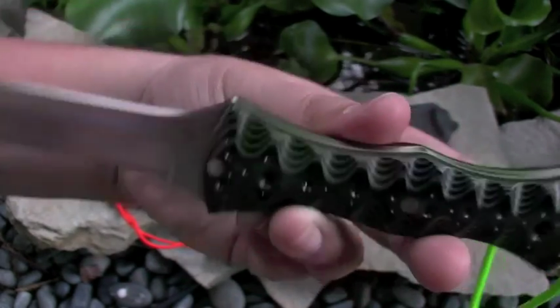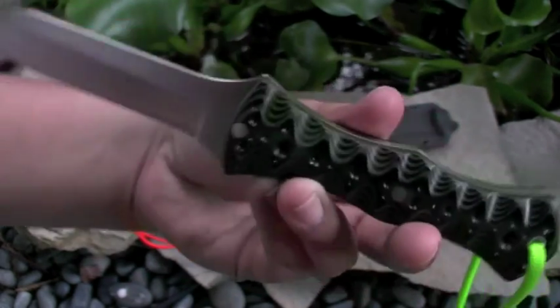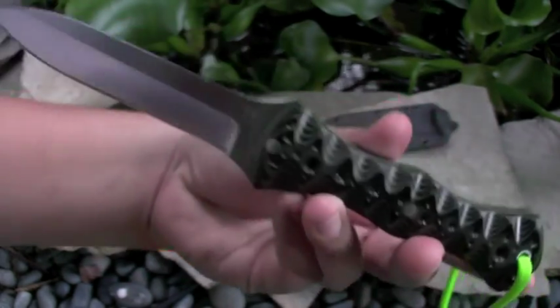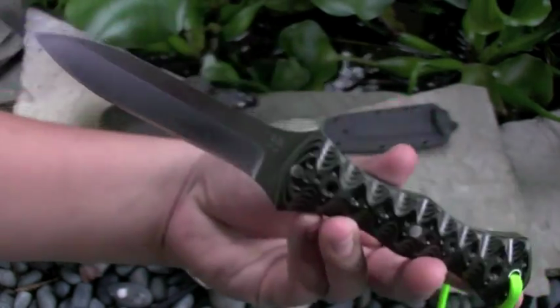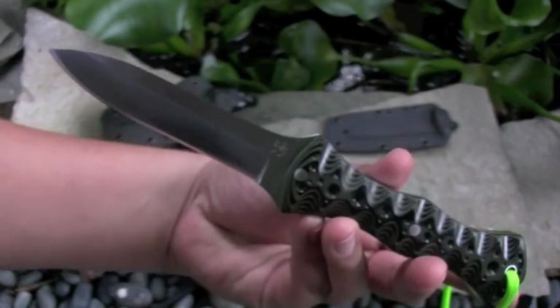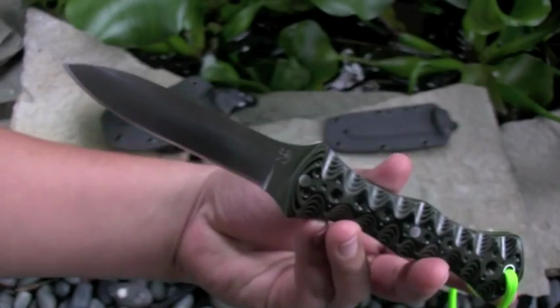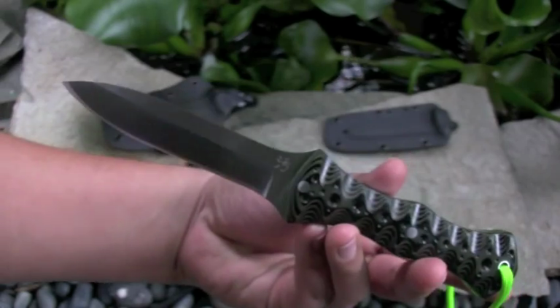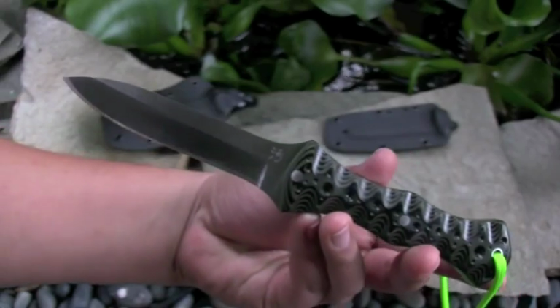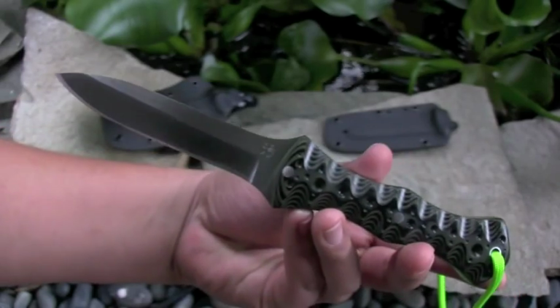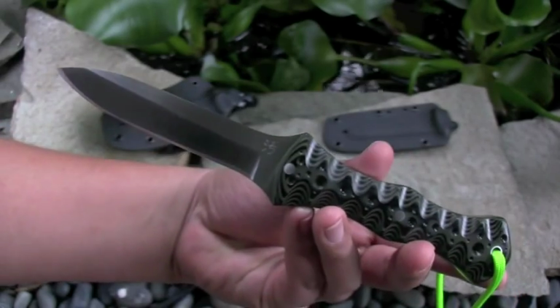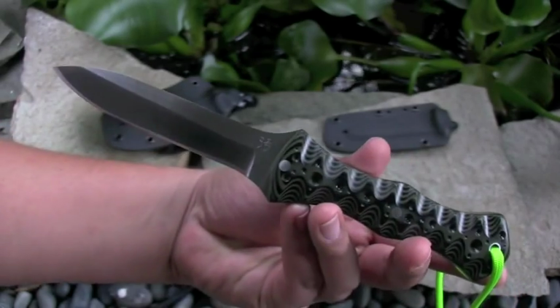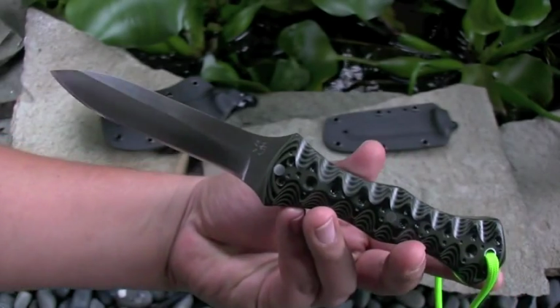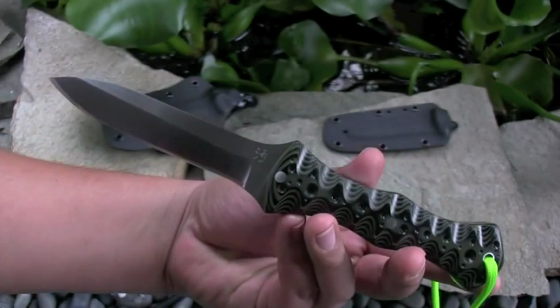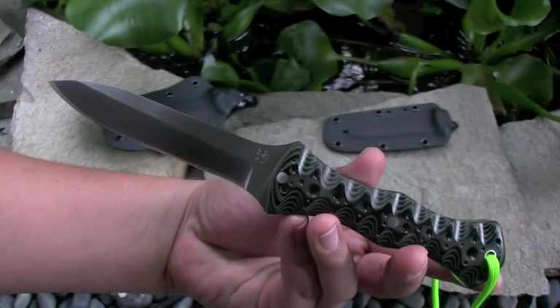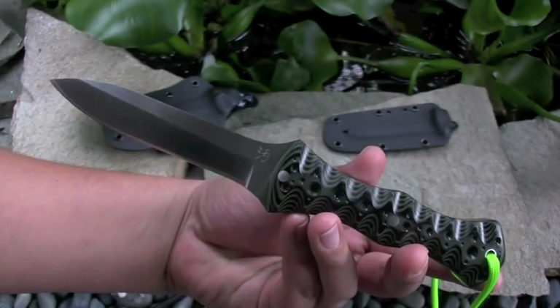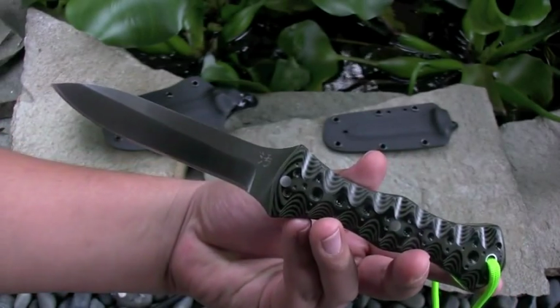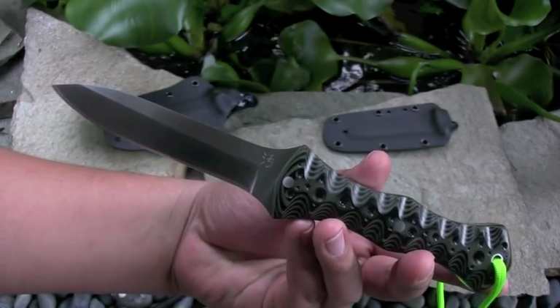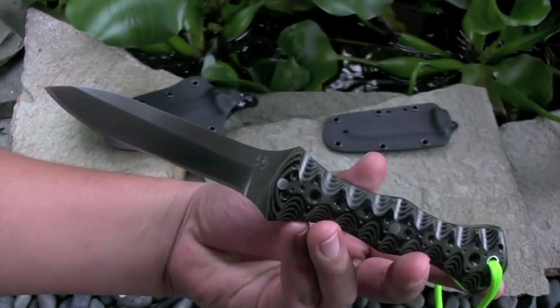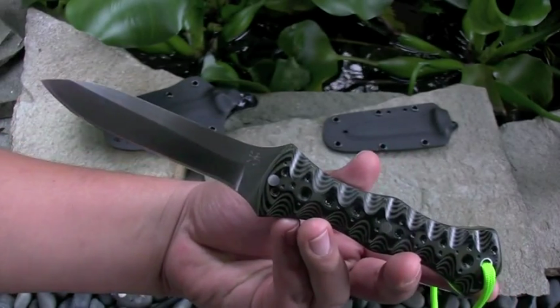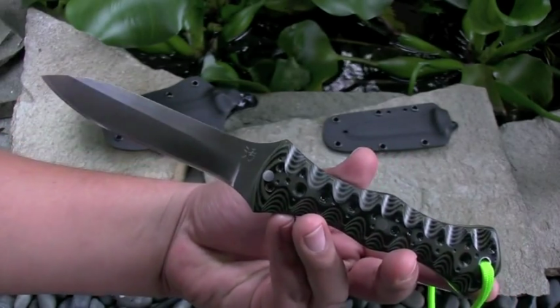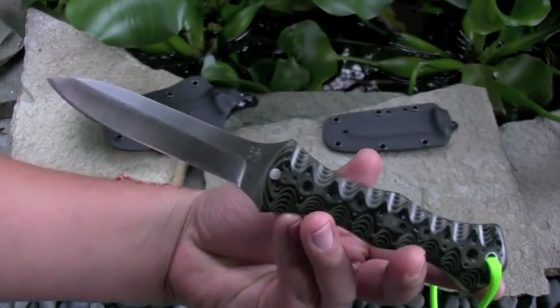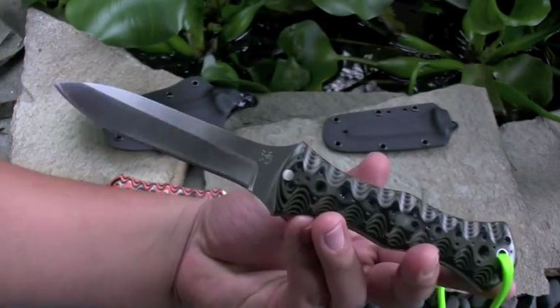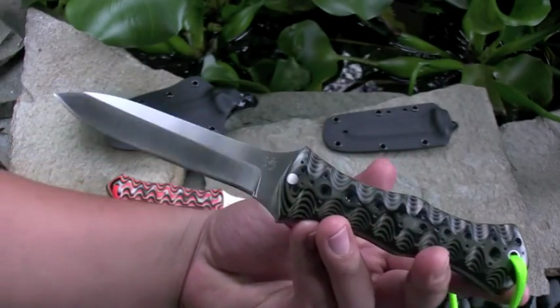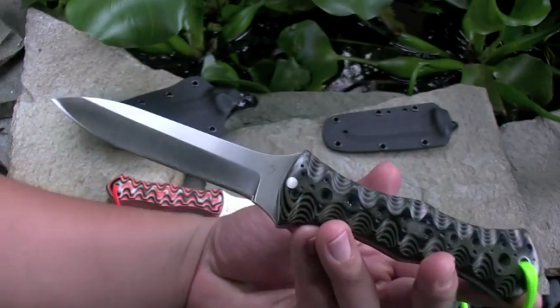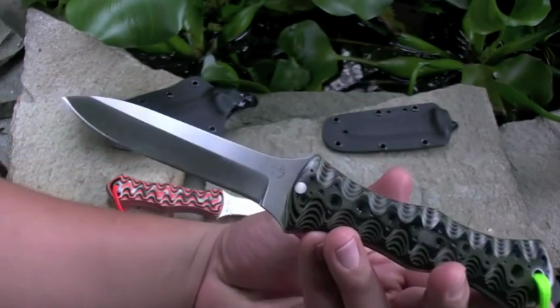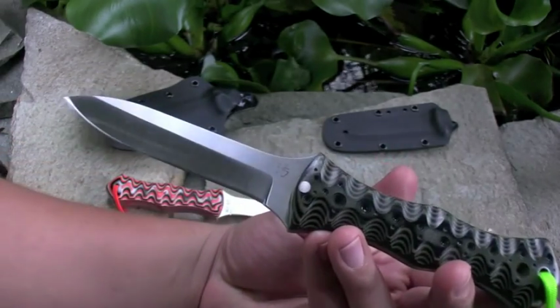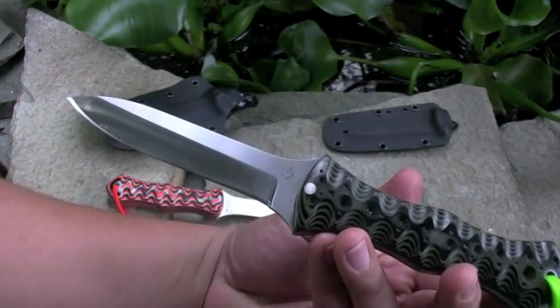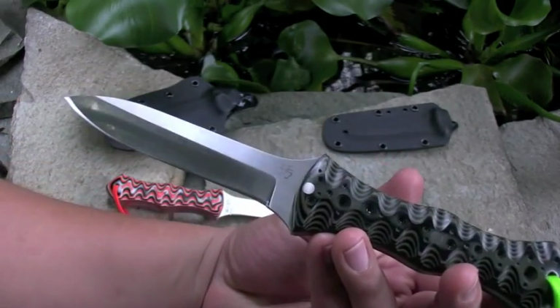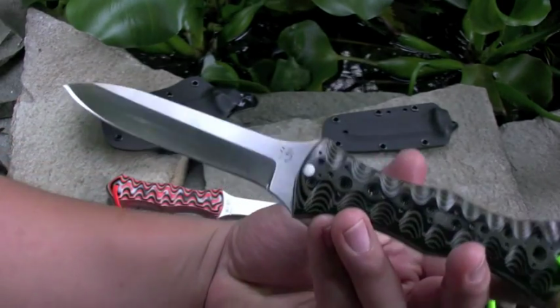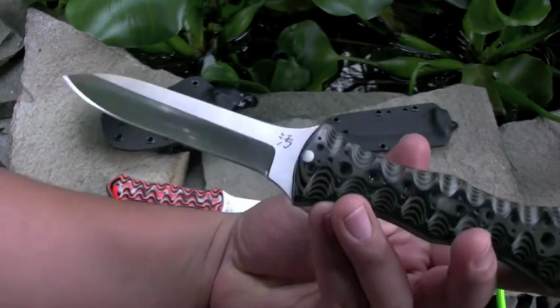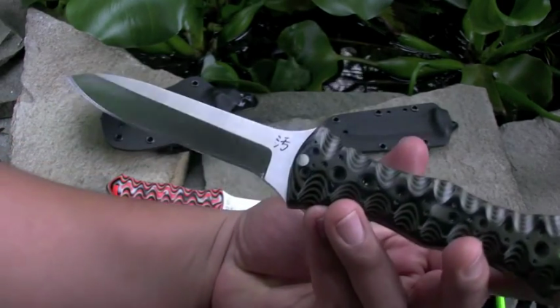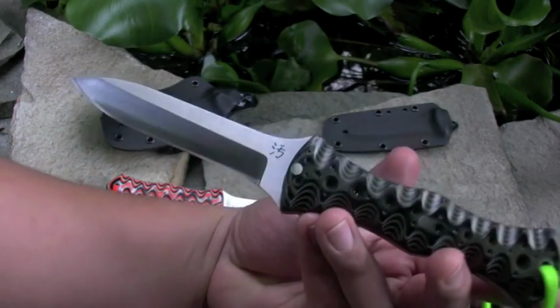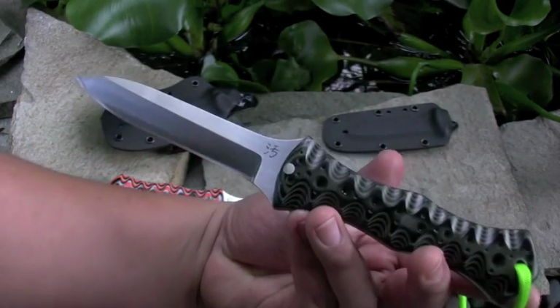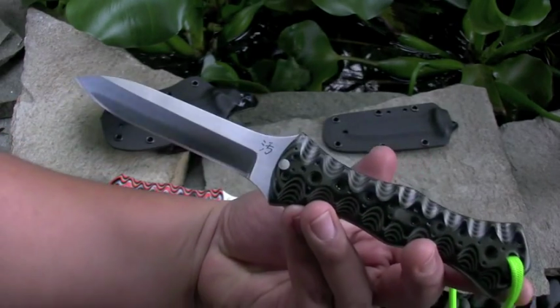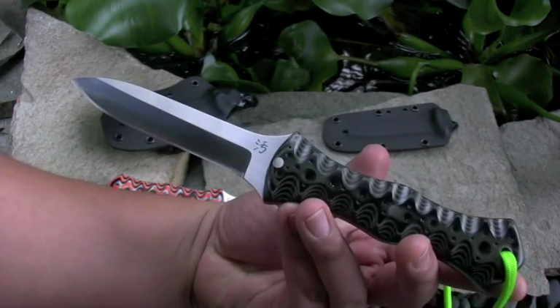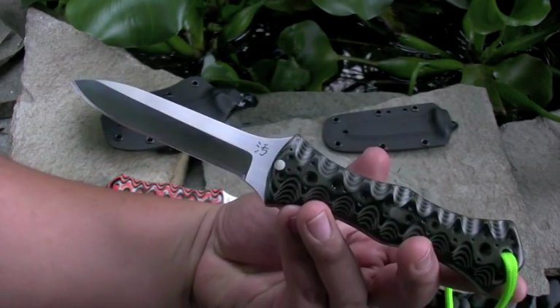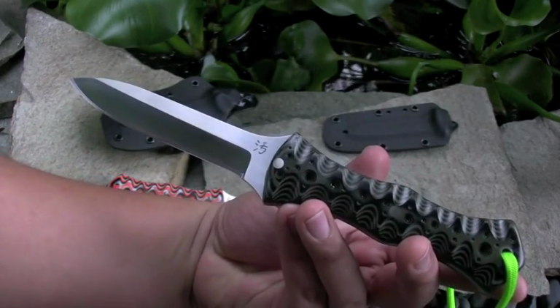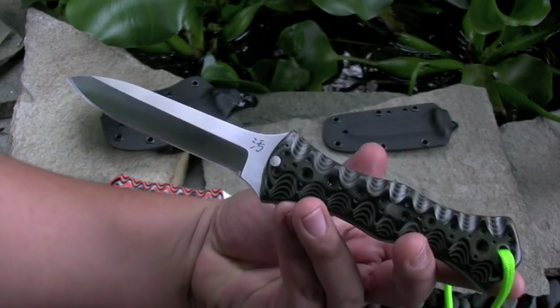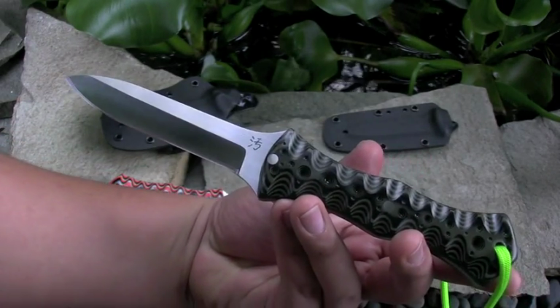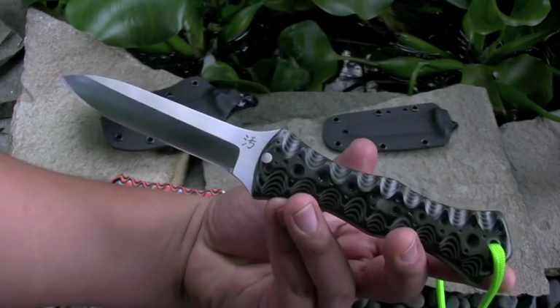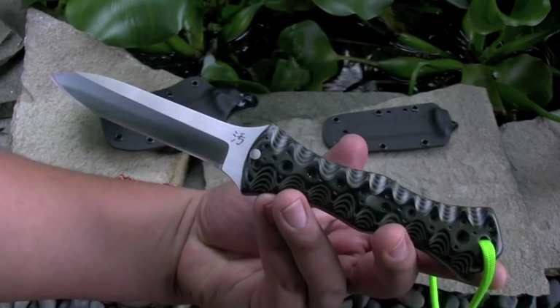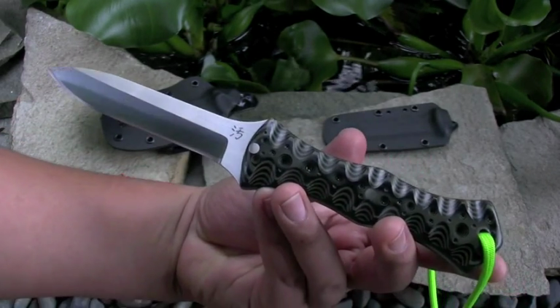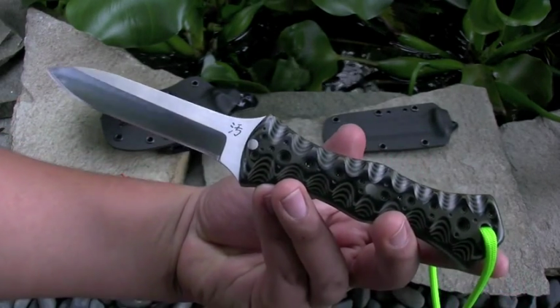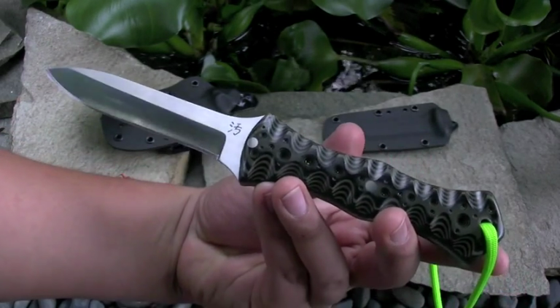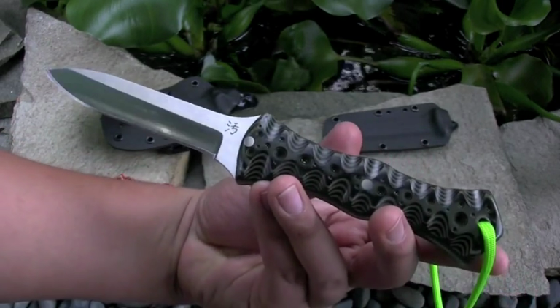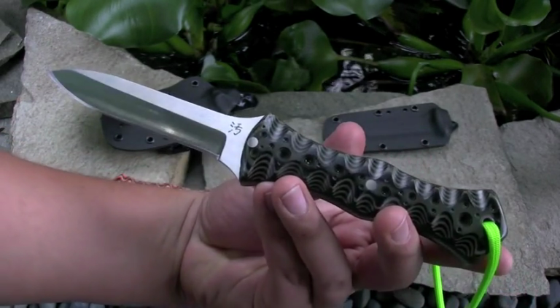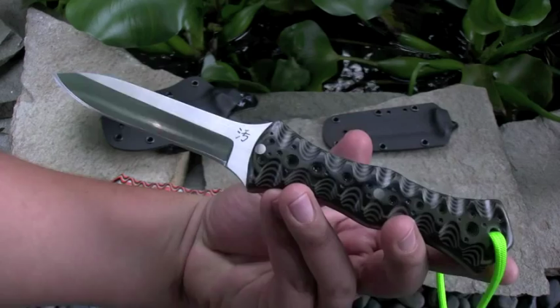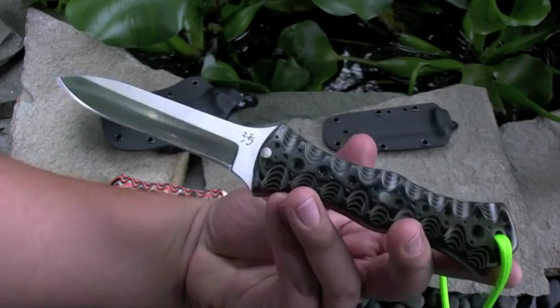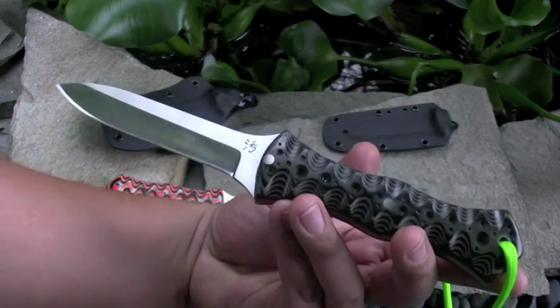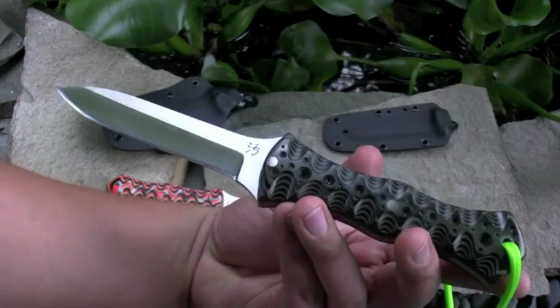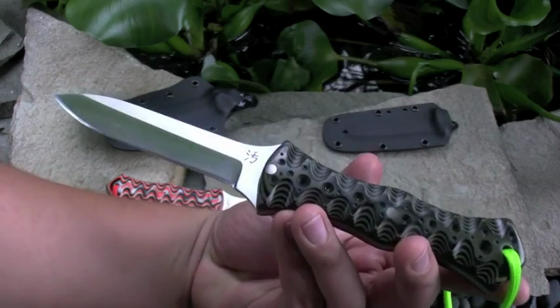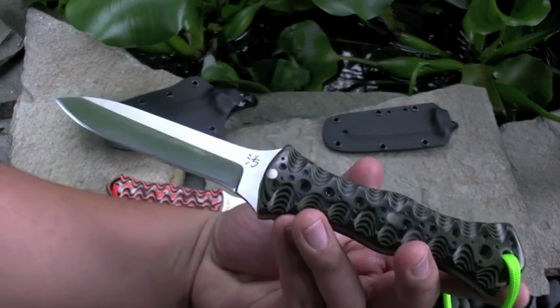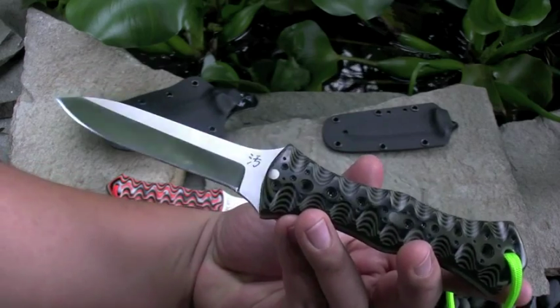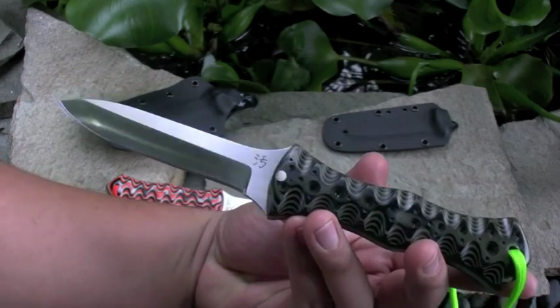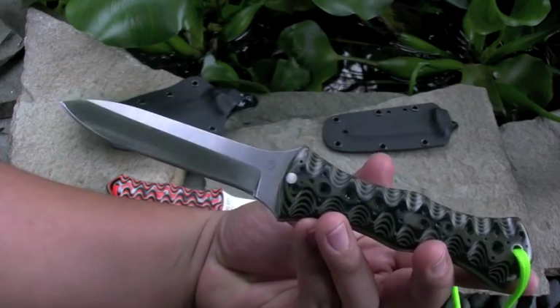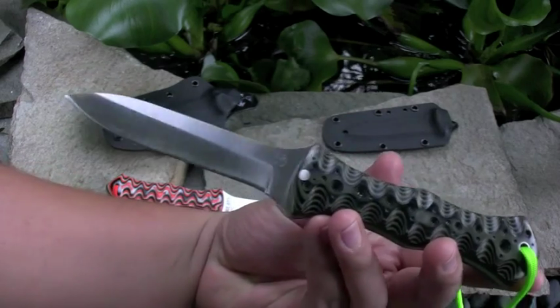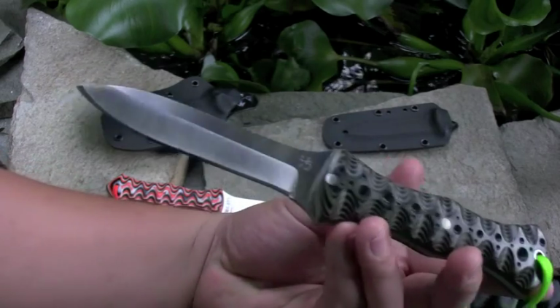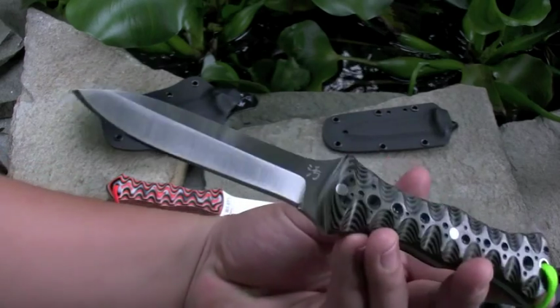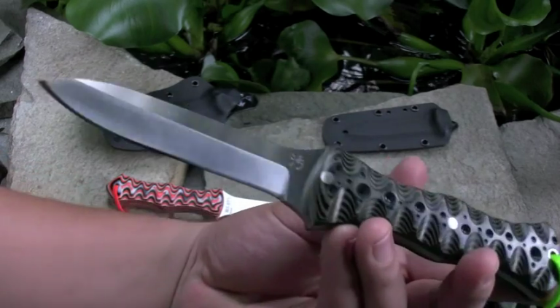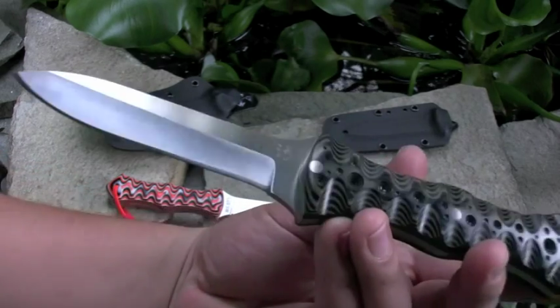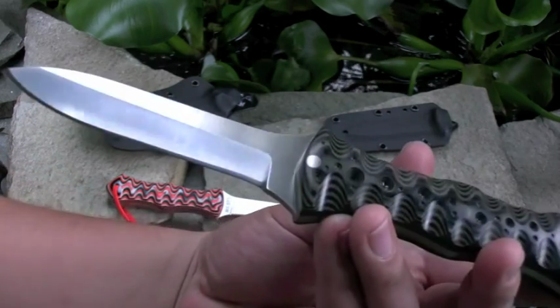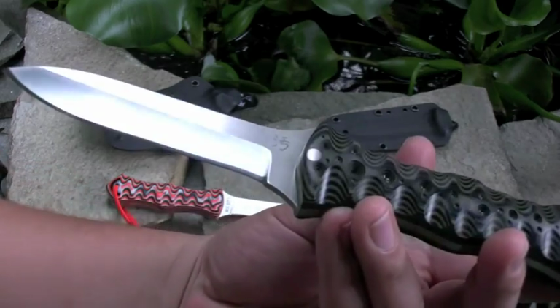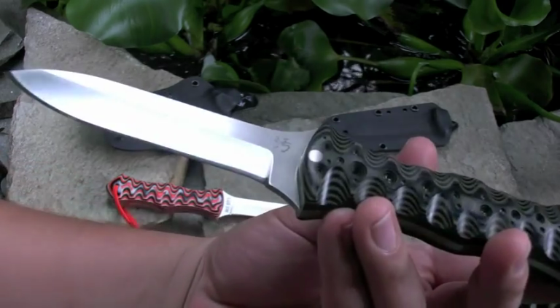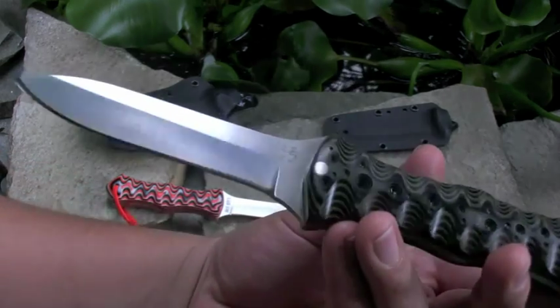Overall length on both of them is 9 inches. Got about a 4-inch blade on there. Super sharp.